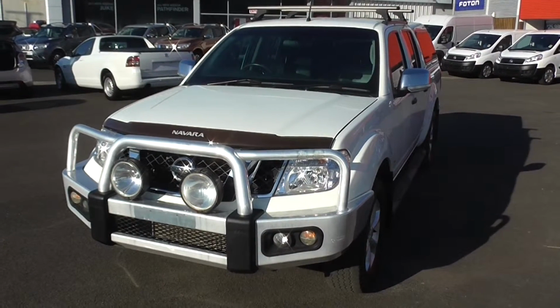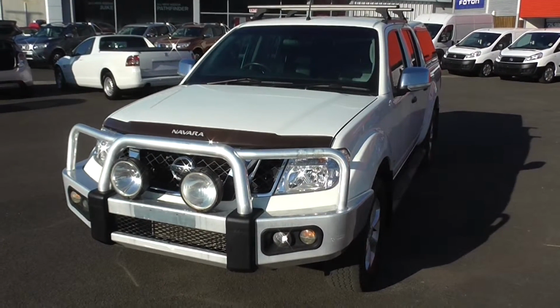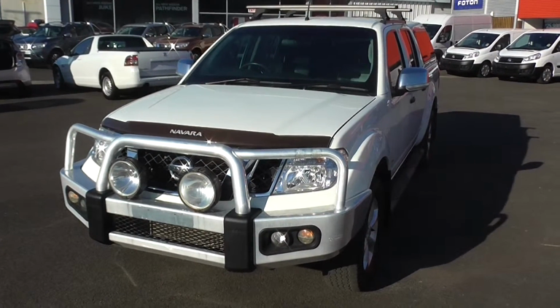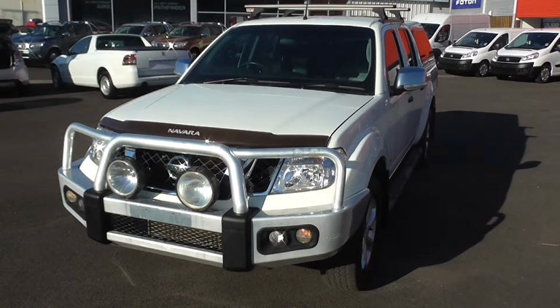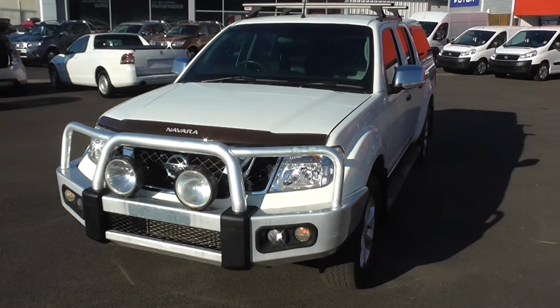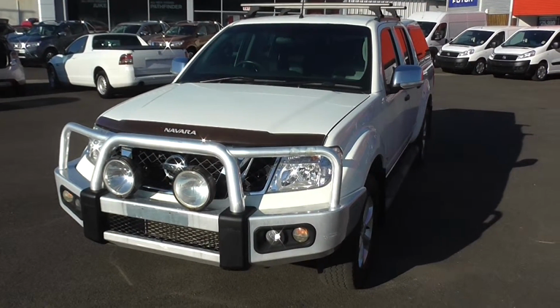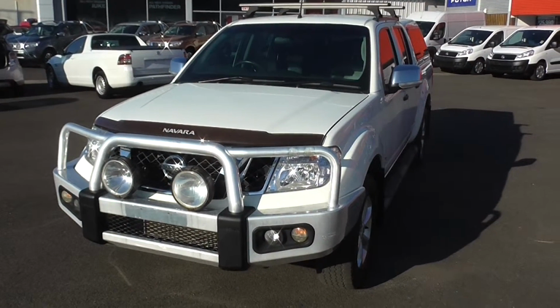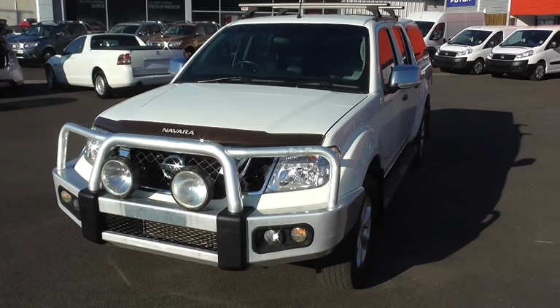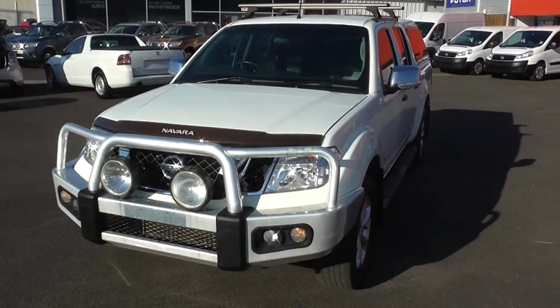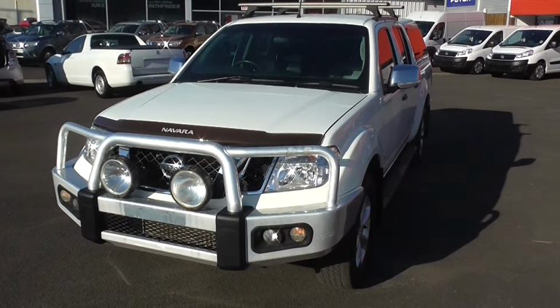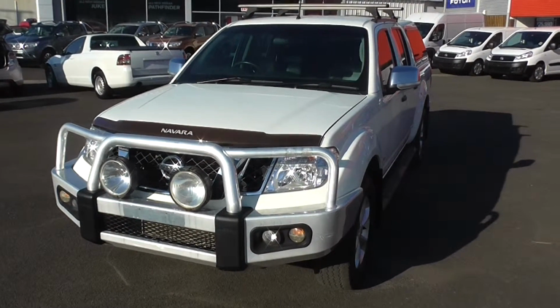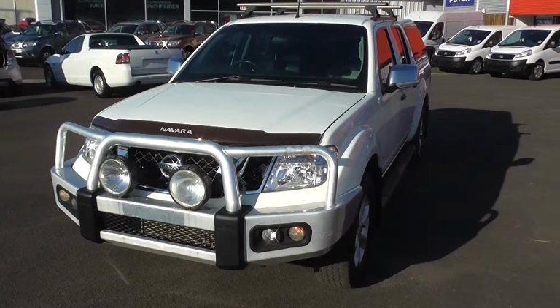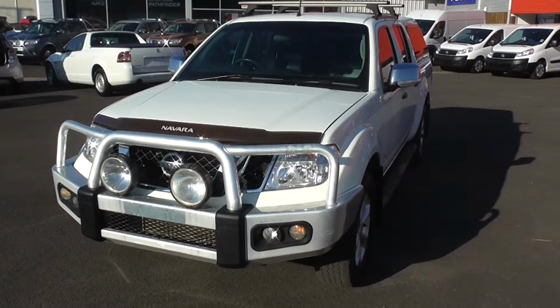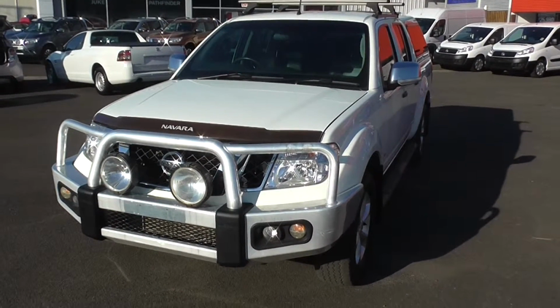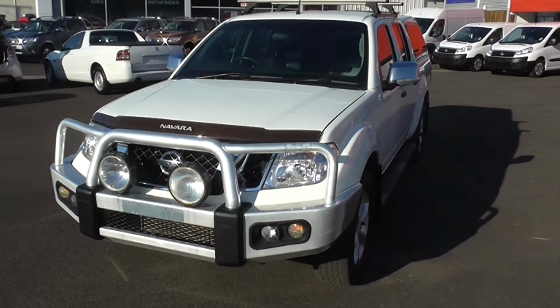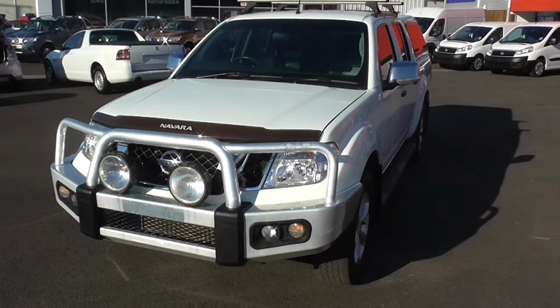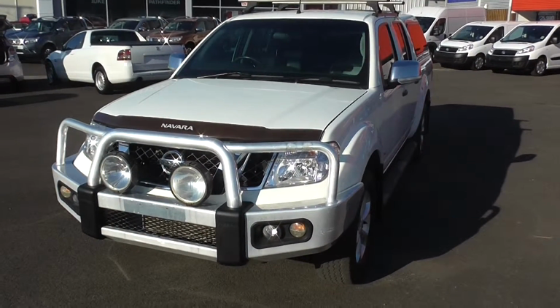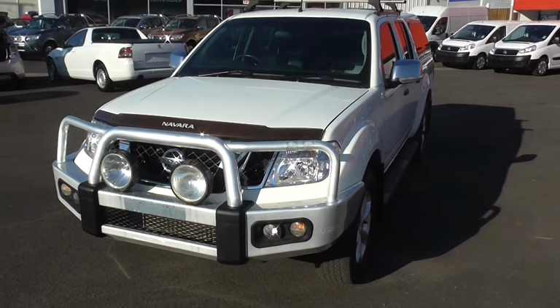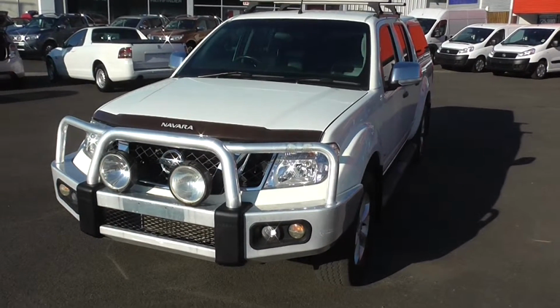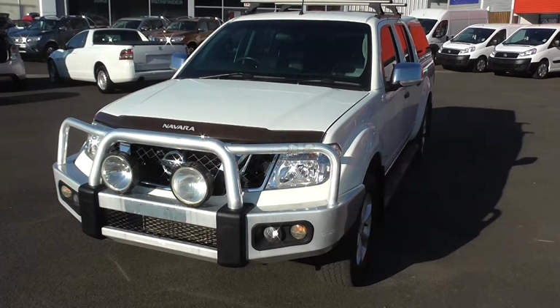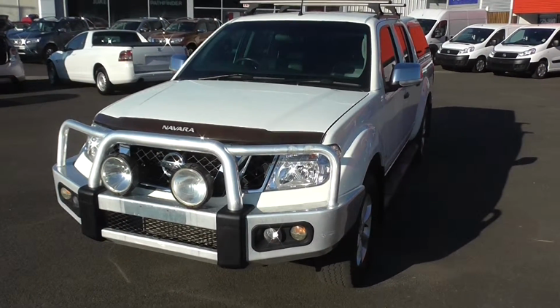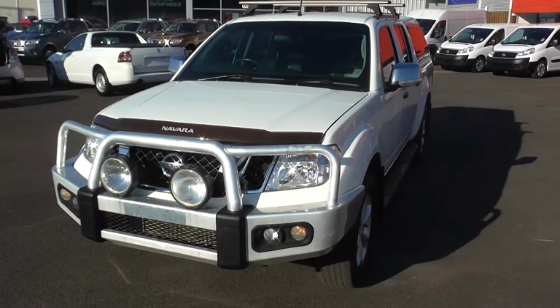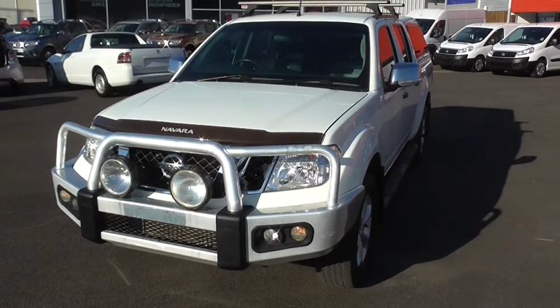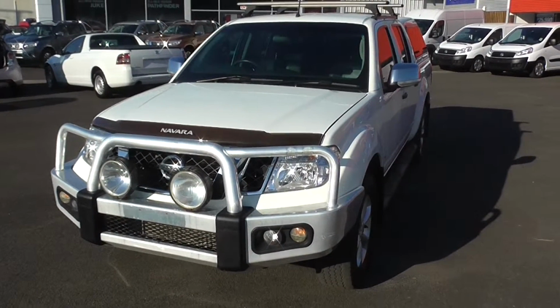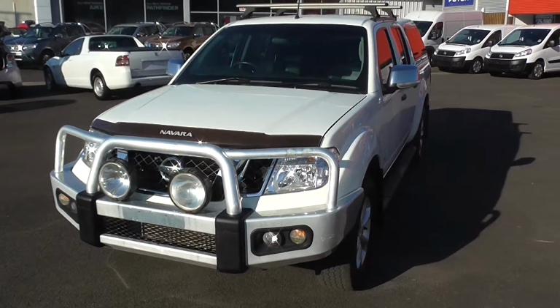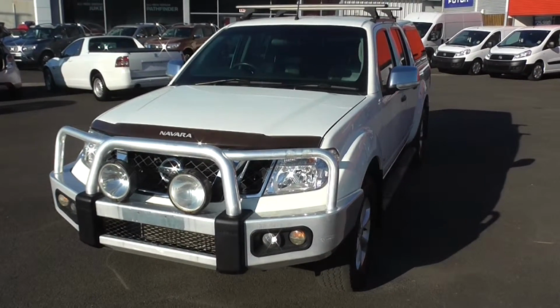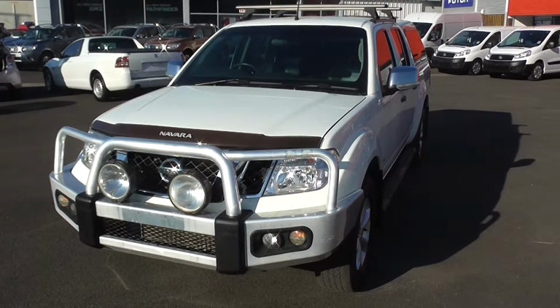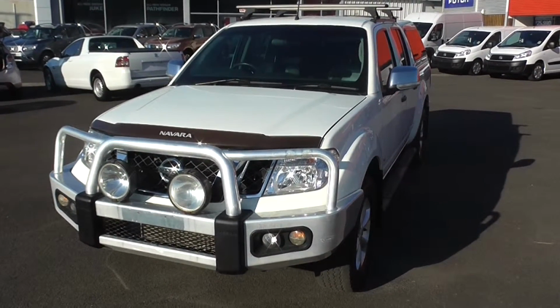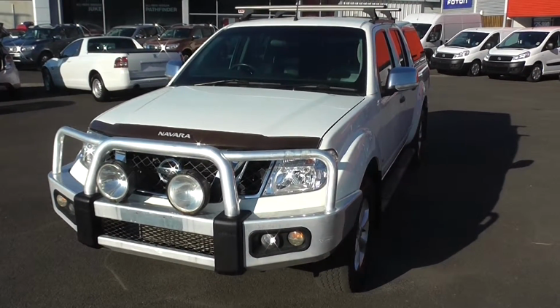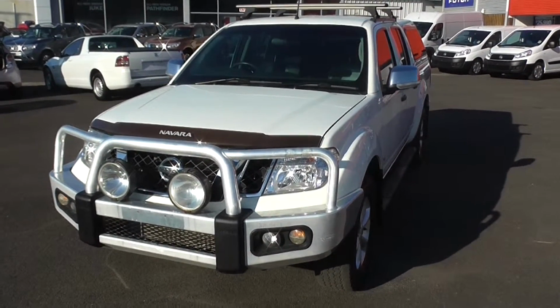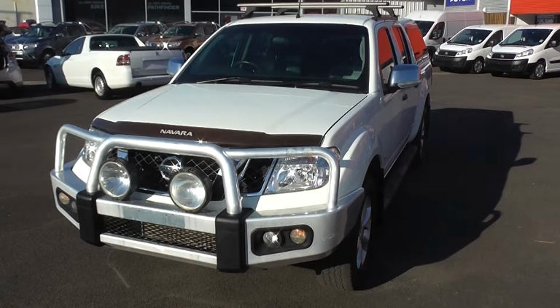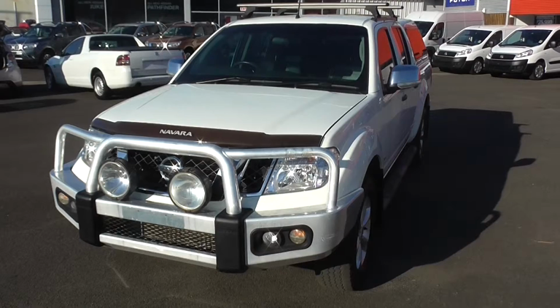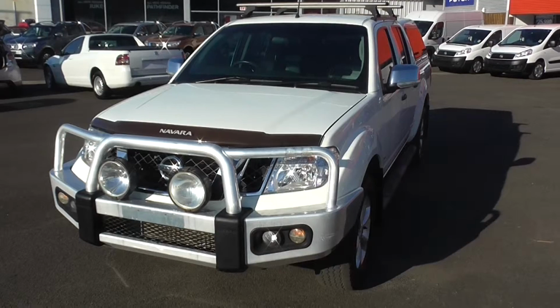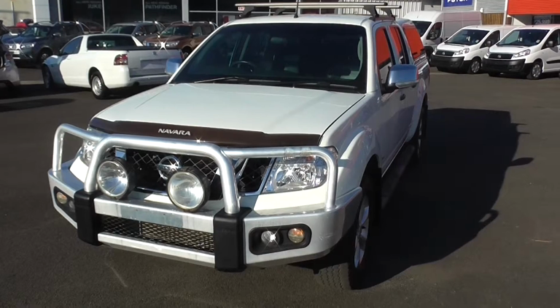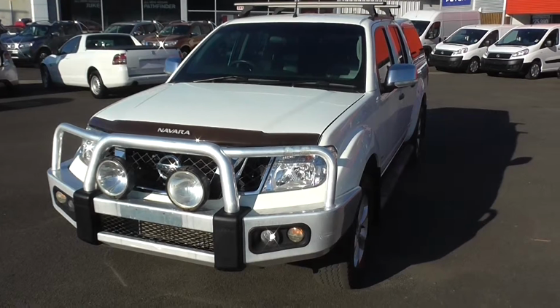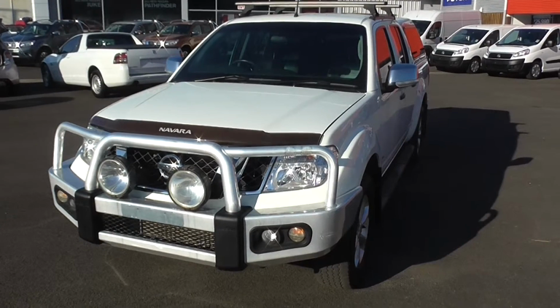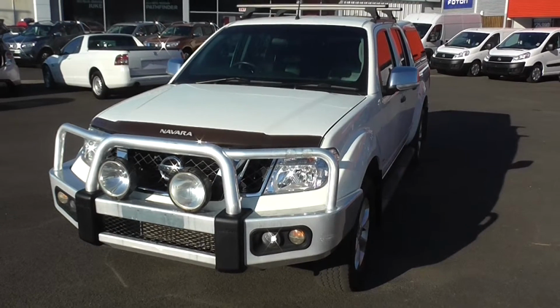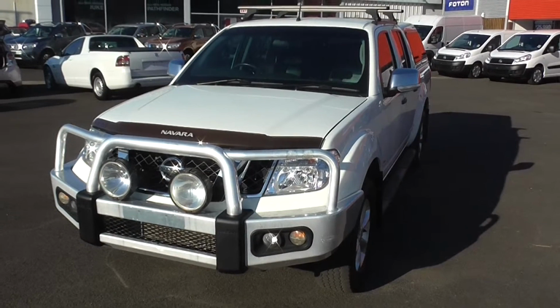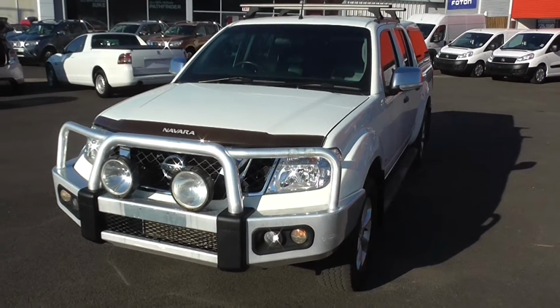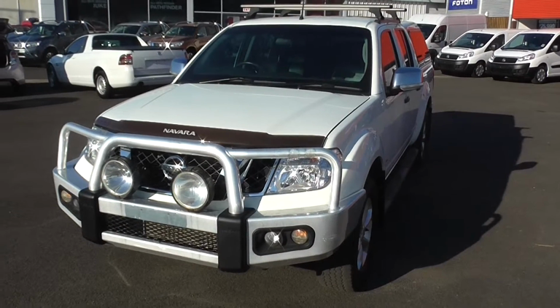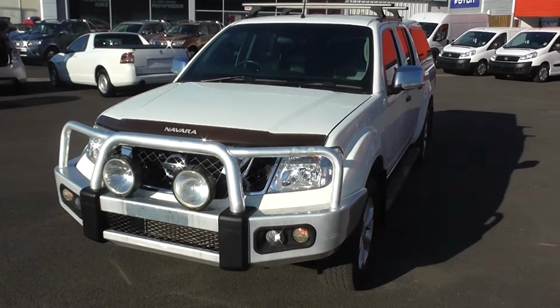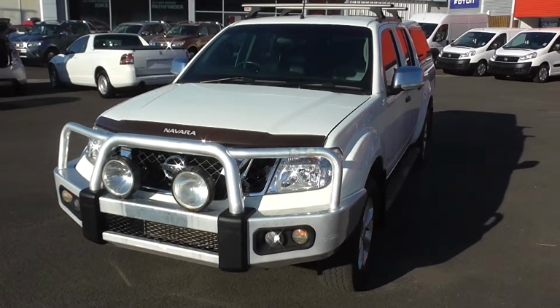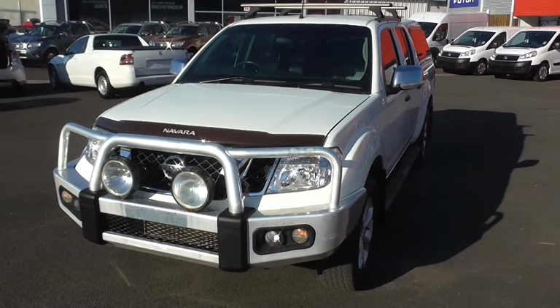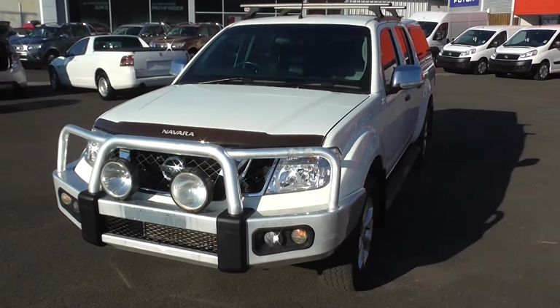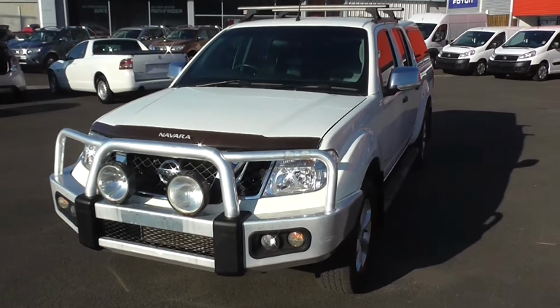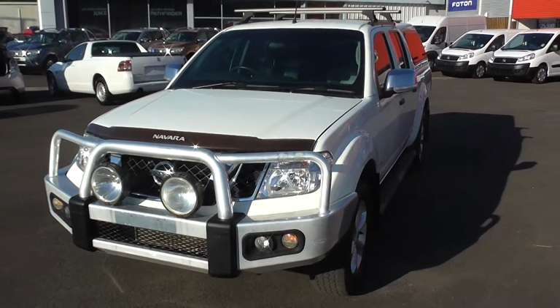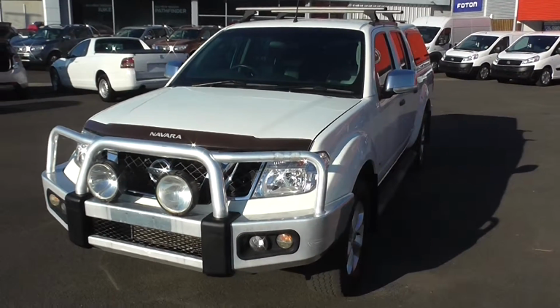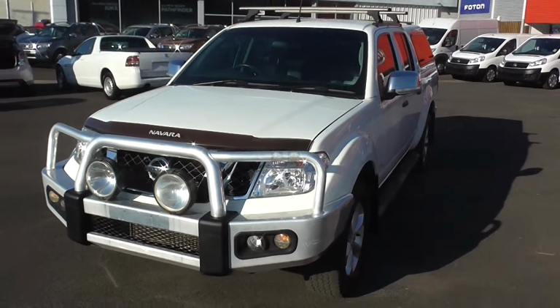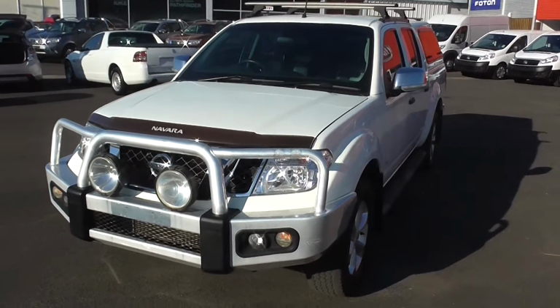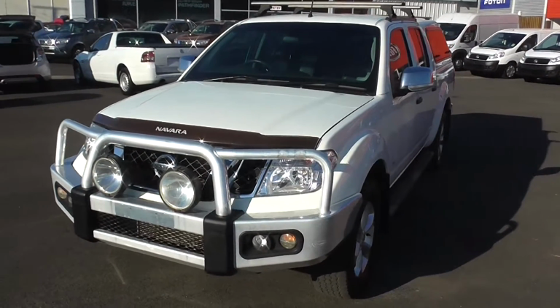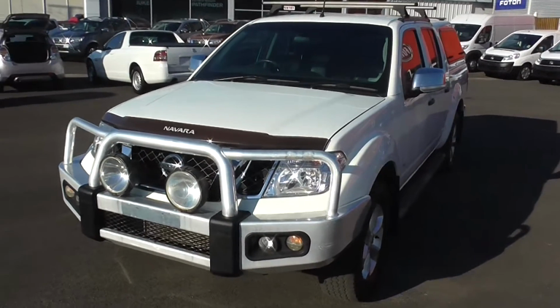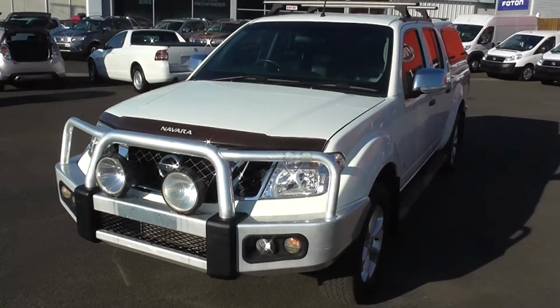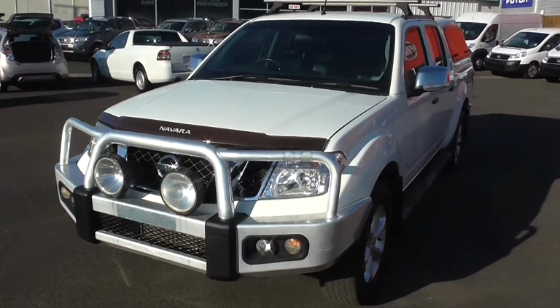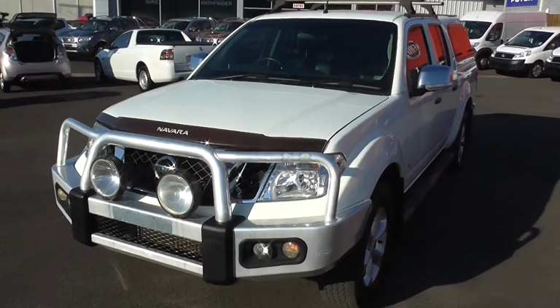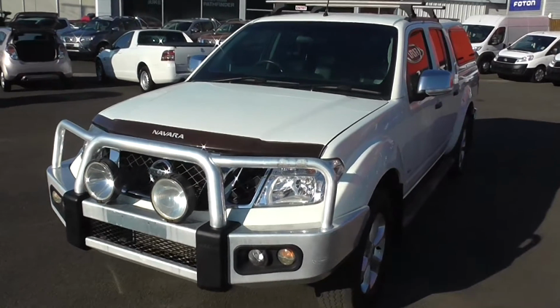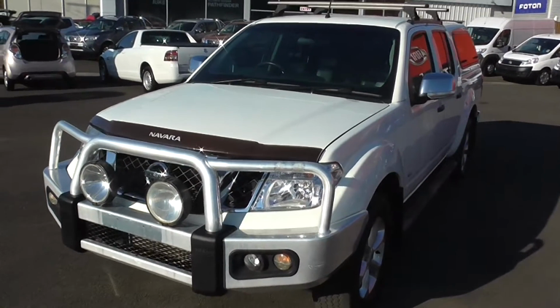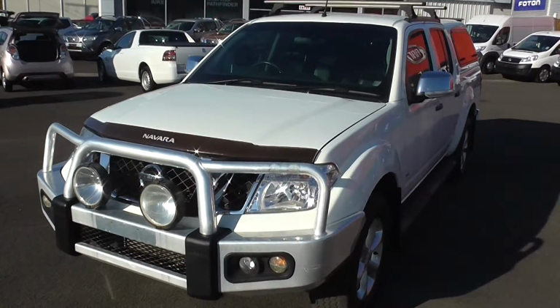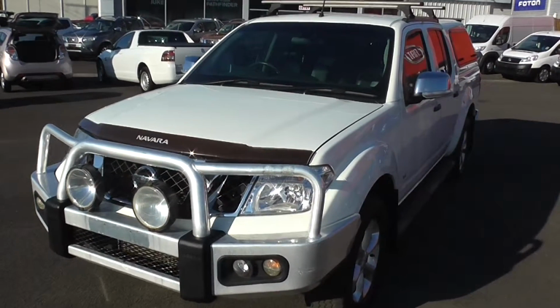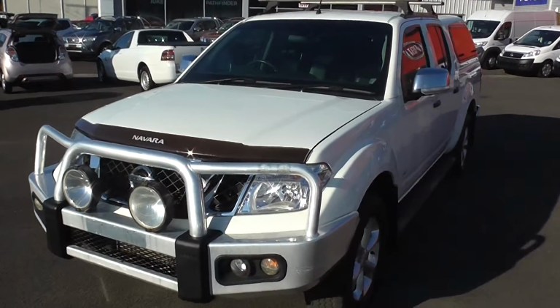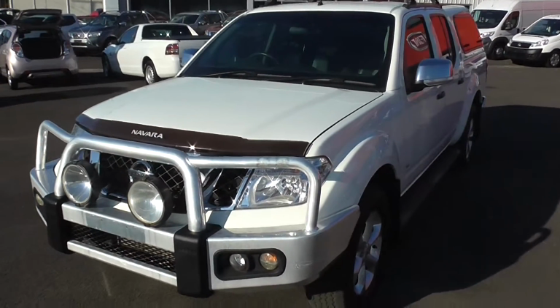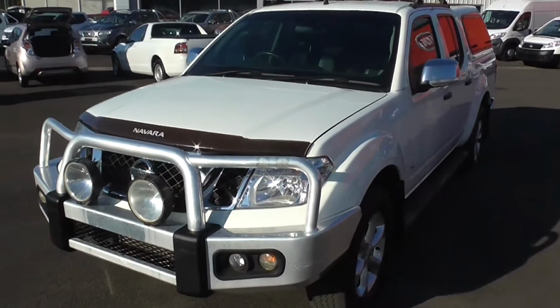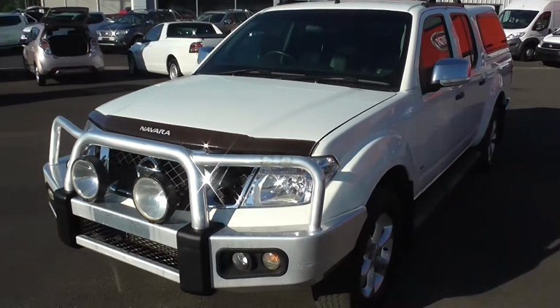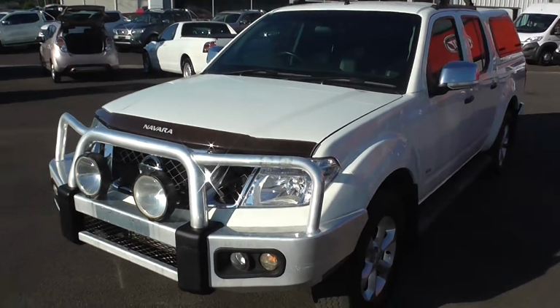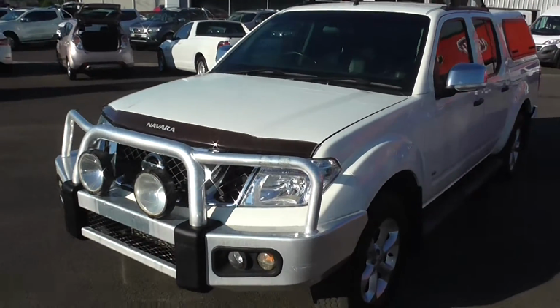Zacho here from Crix Nambour. Thank you for your inquiry on this Nissan Navara D40 STX 550.